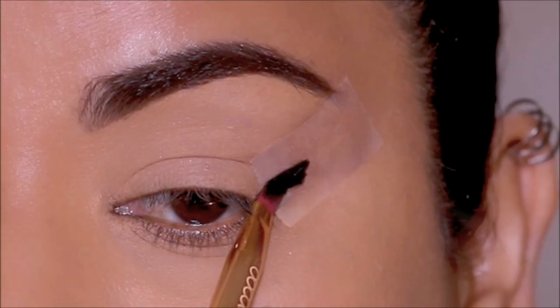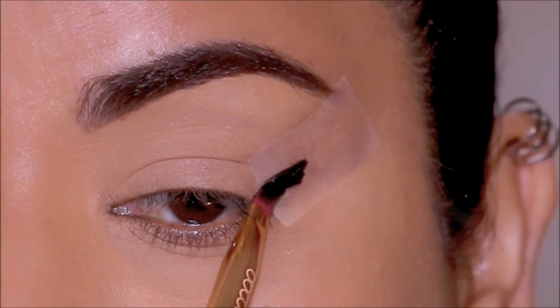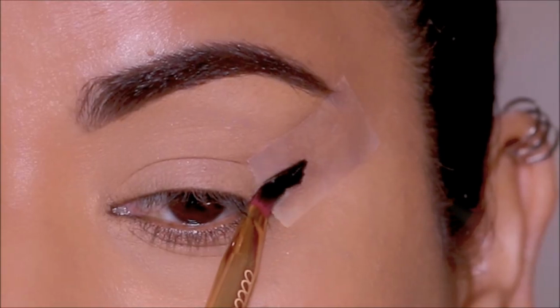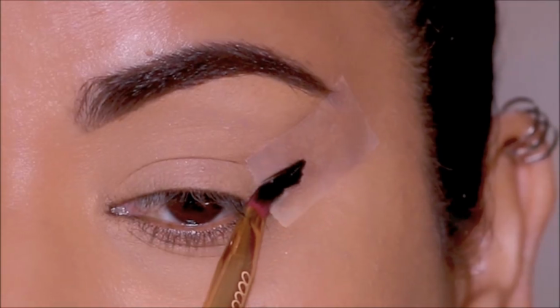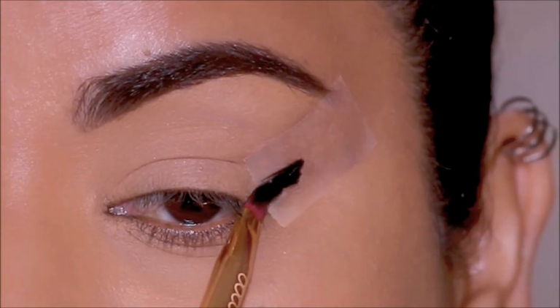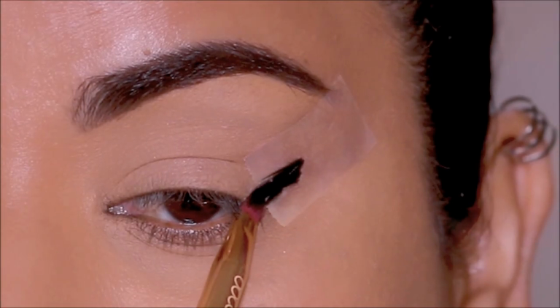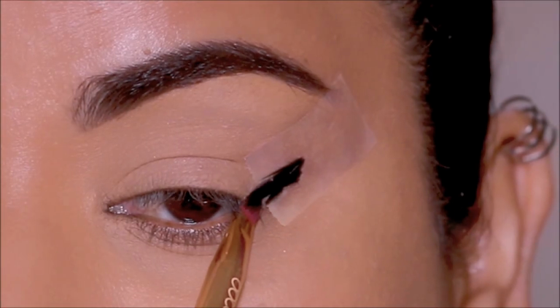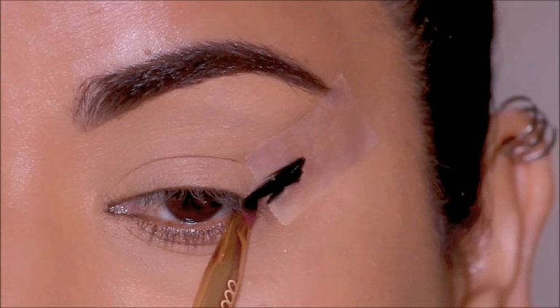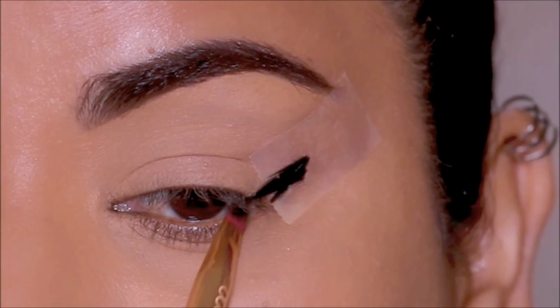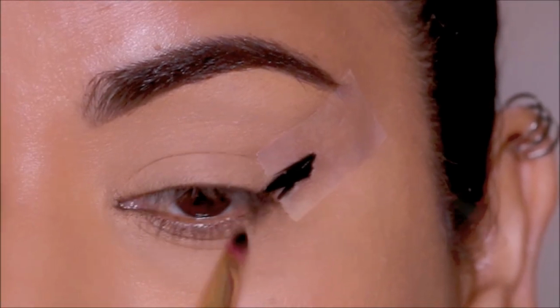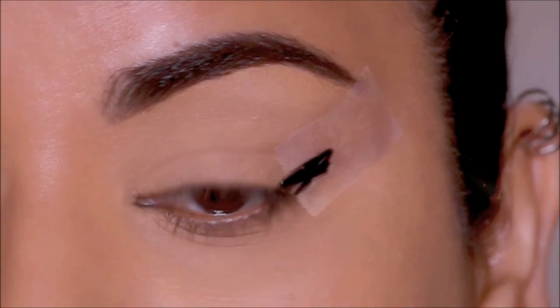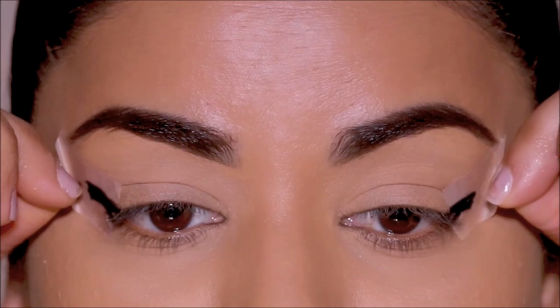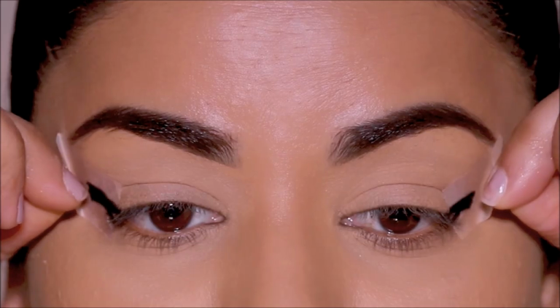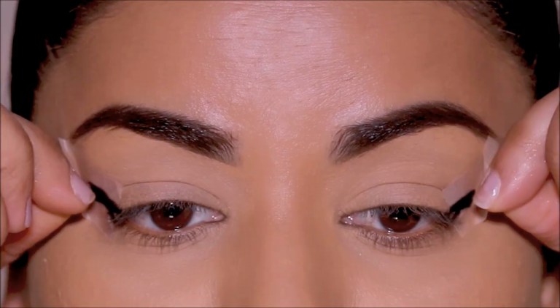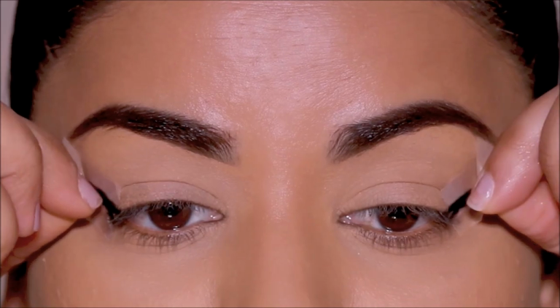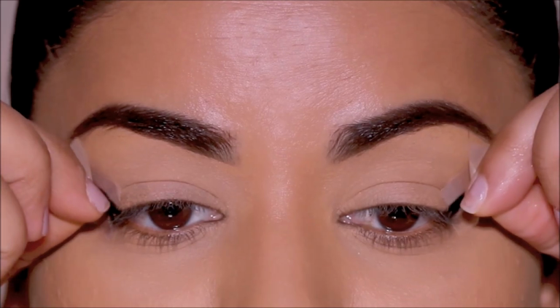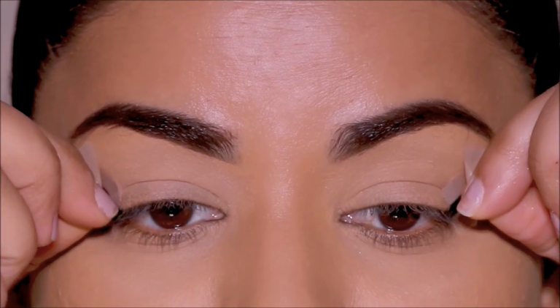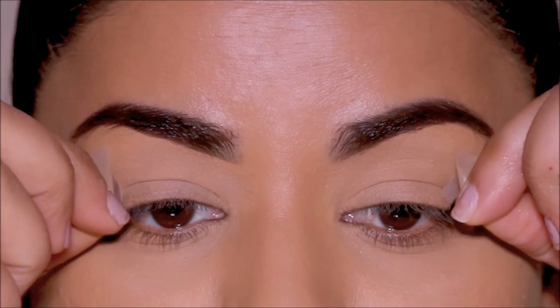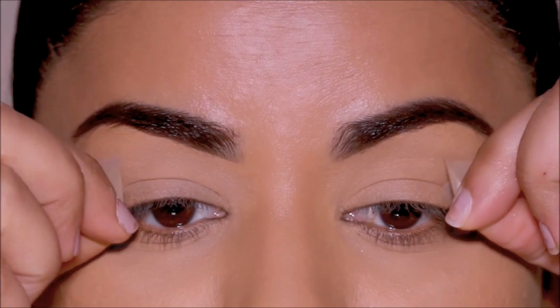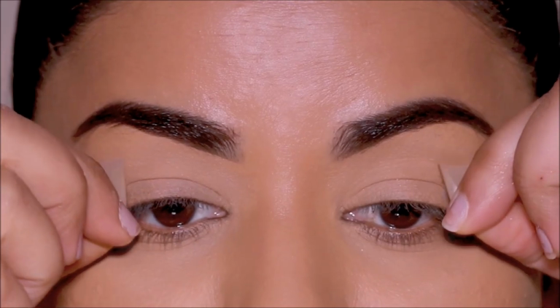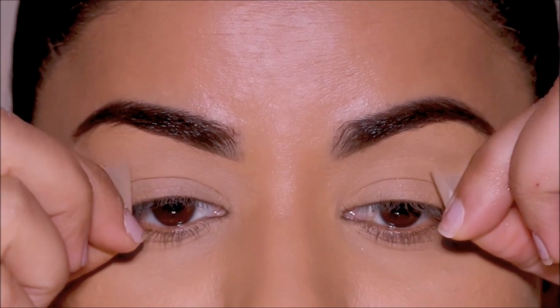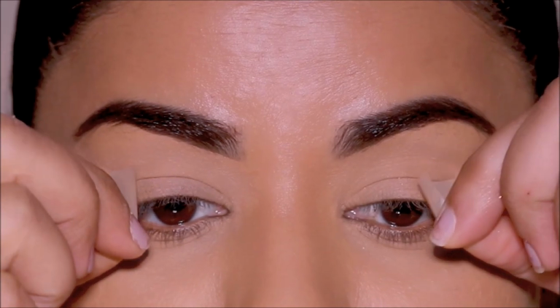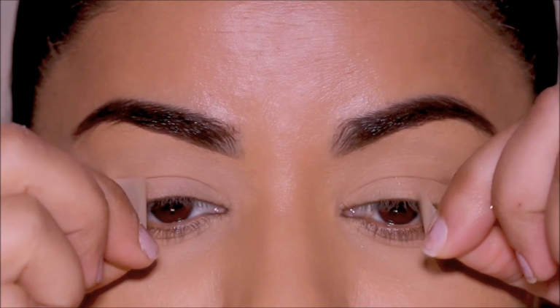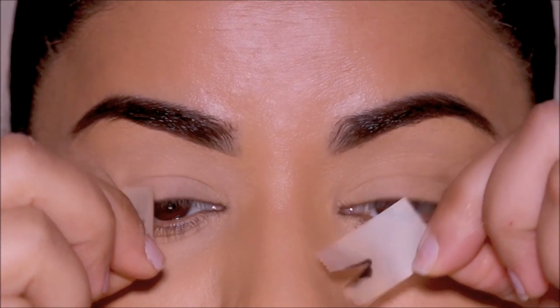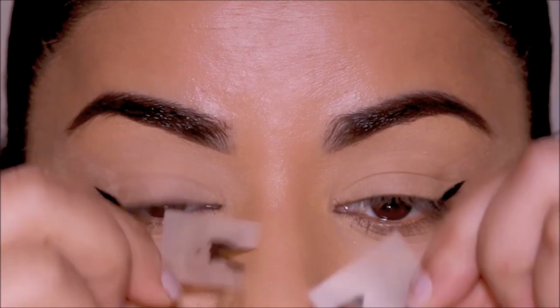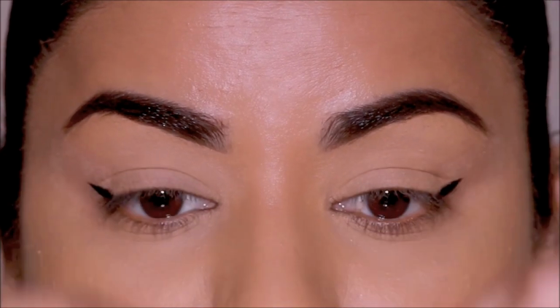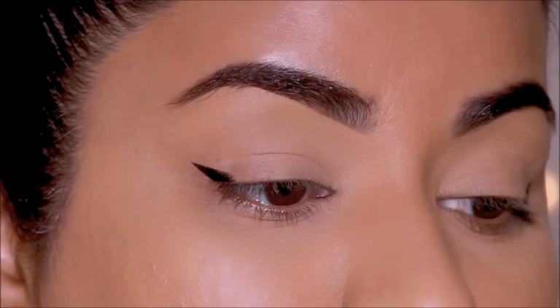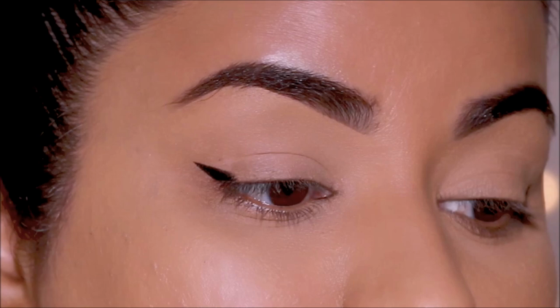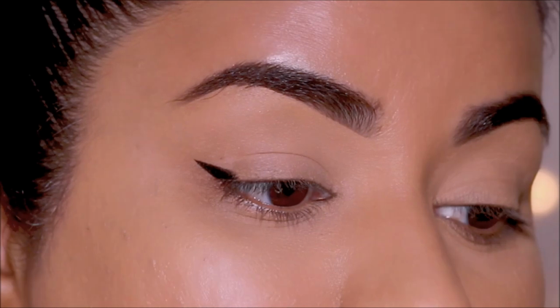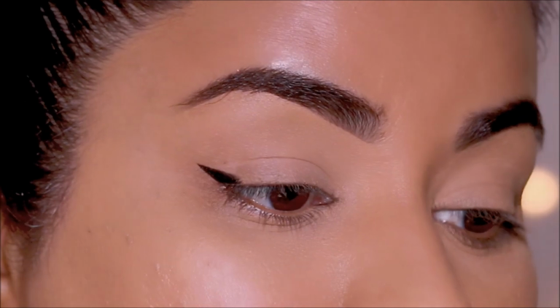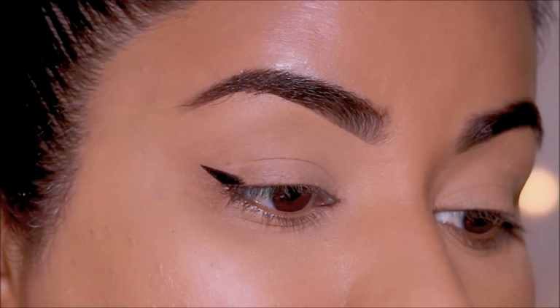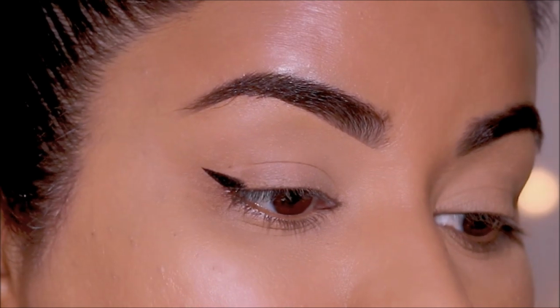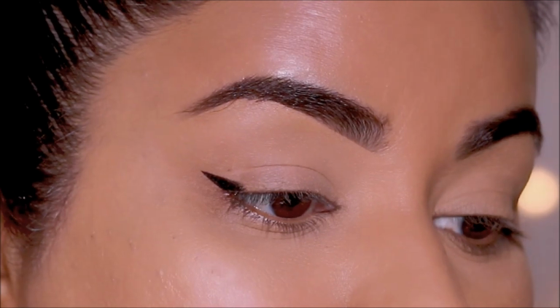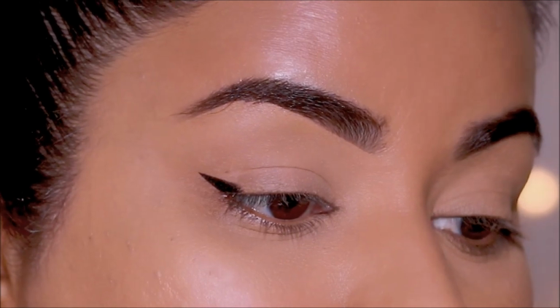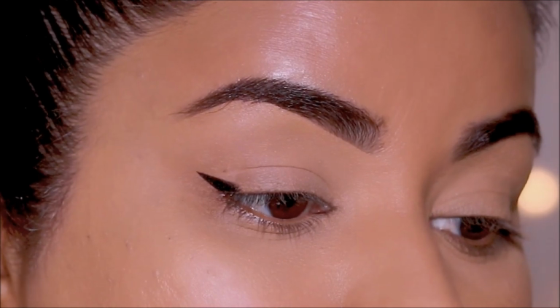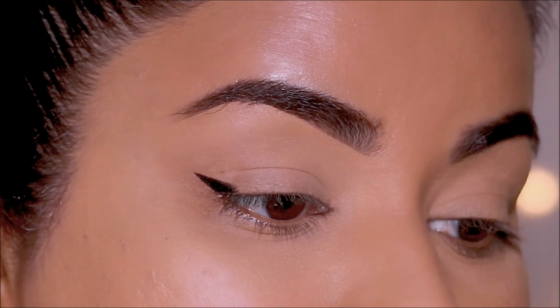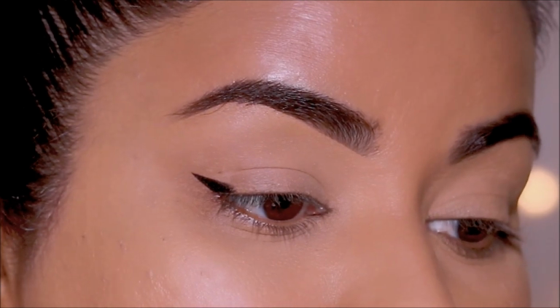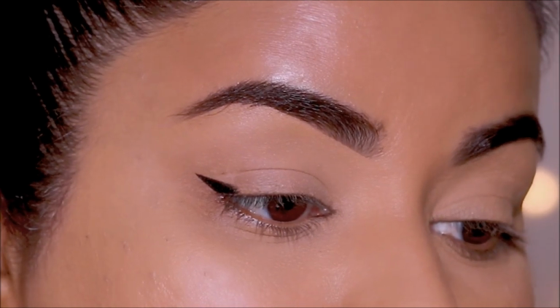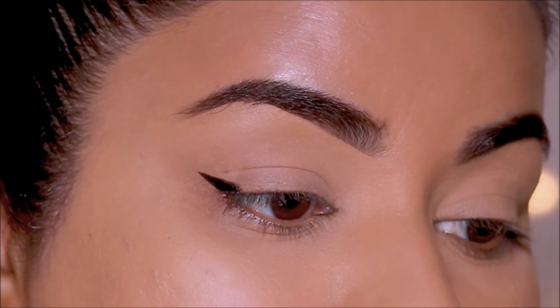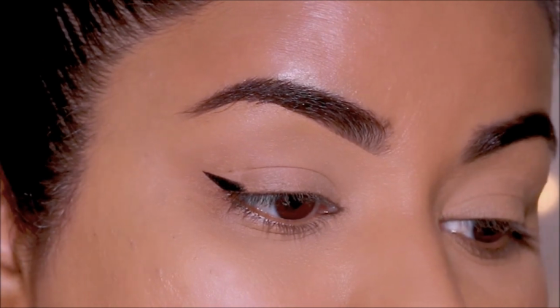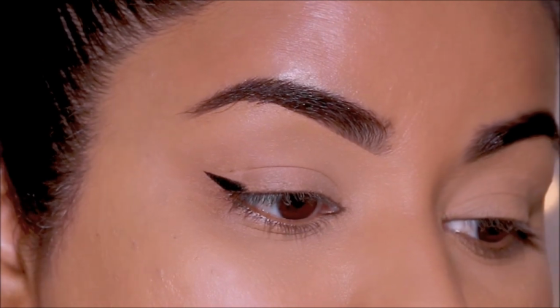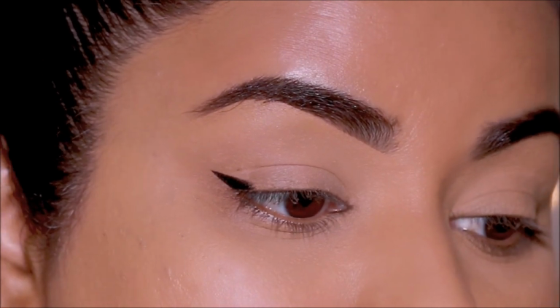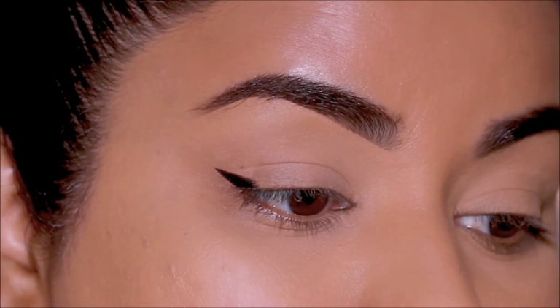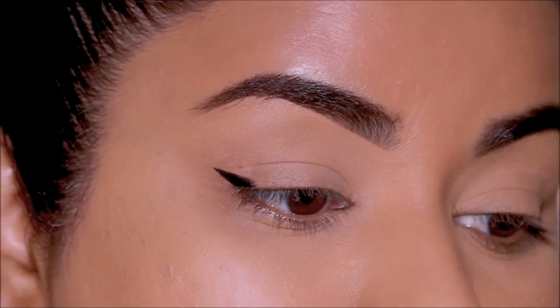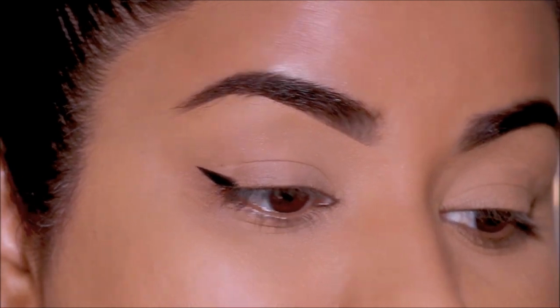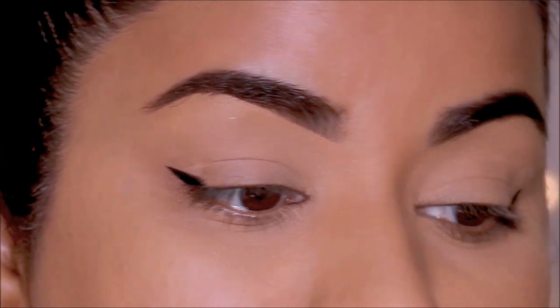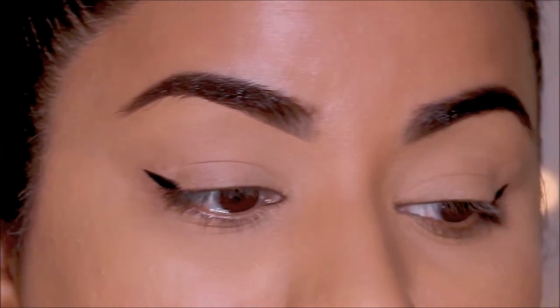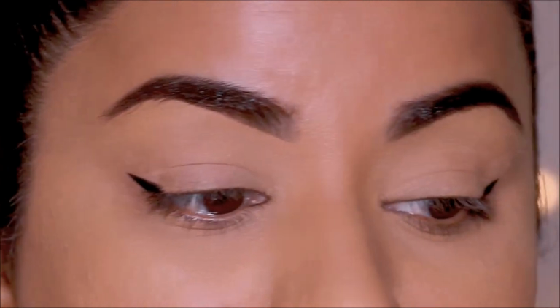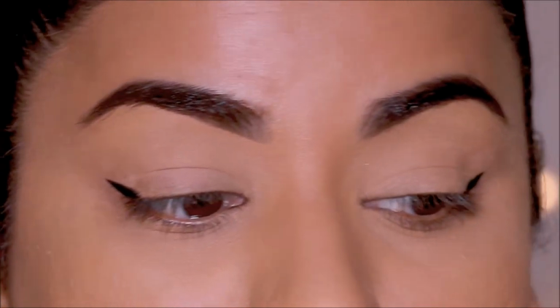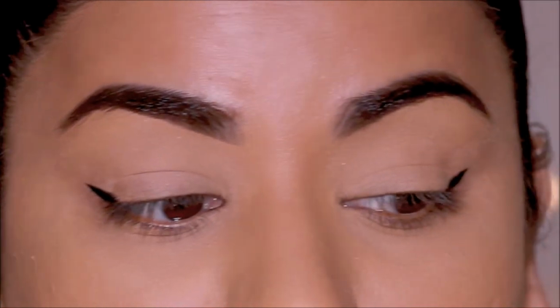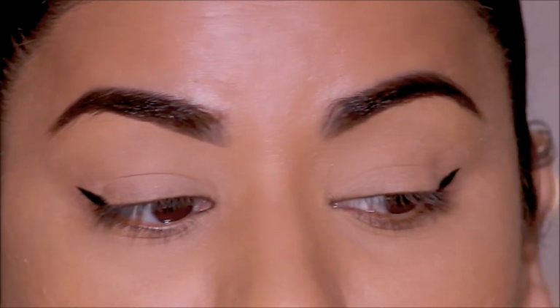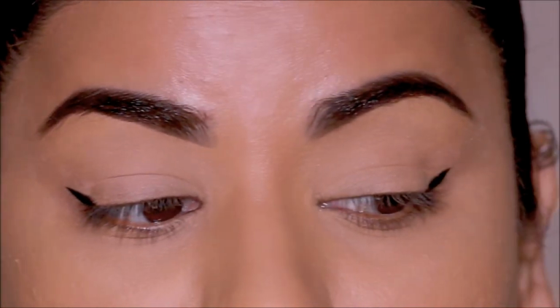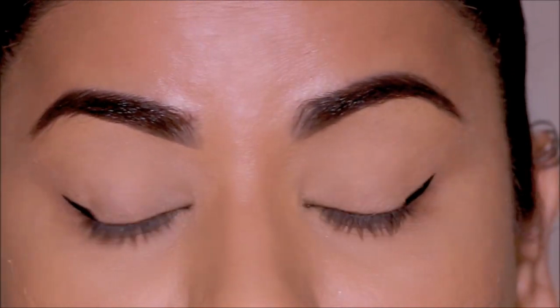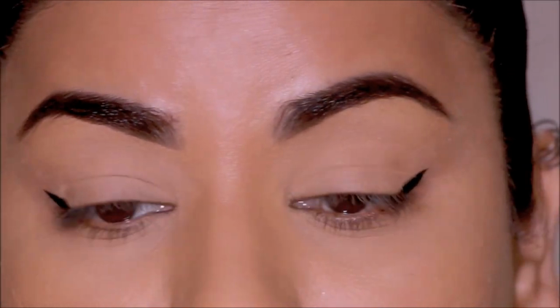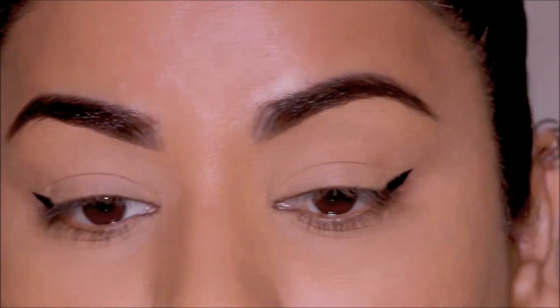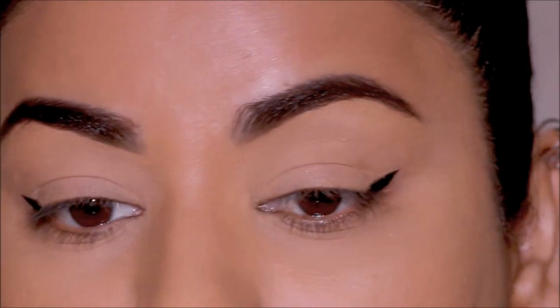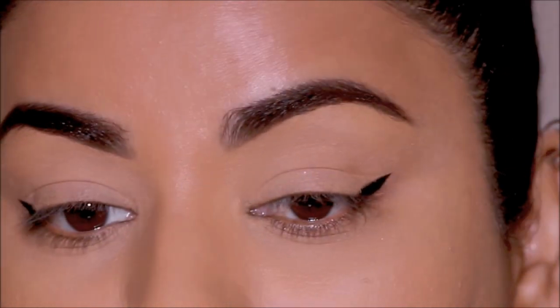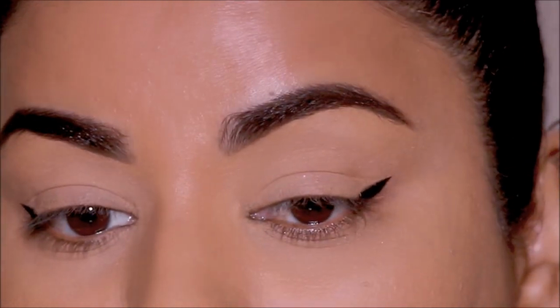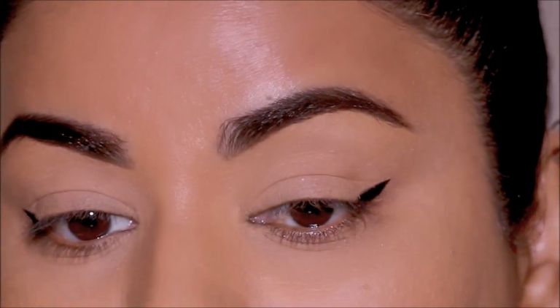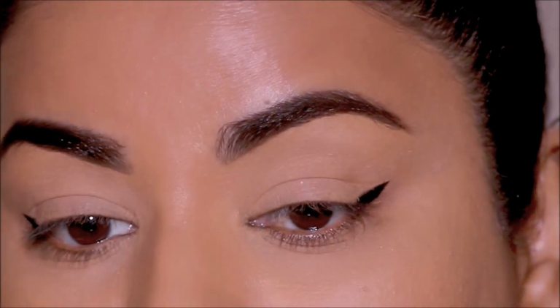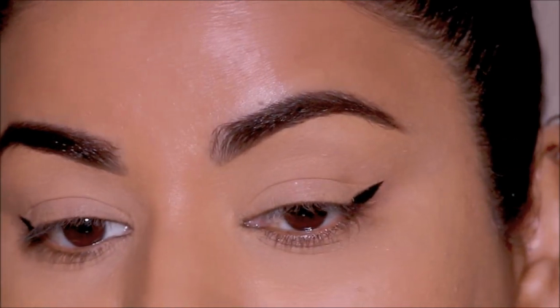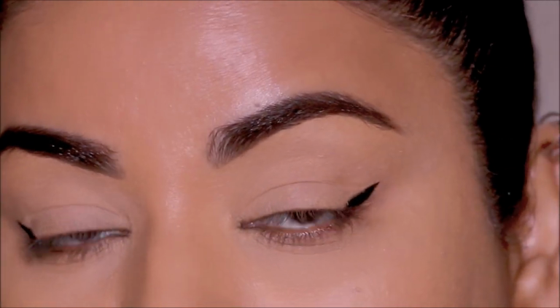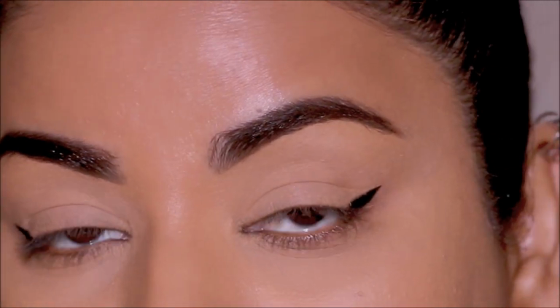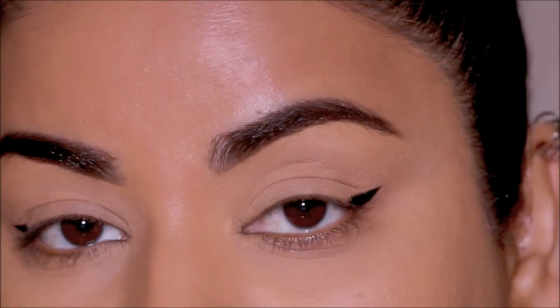This technique is especially helpful if you really struggle with eyeliners and cannot do it freehand. So if you're ready, let's begin.